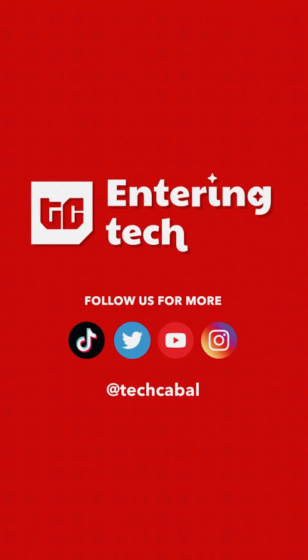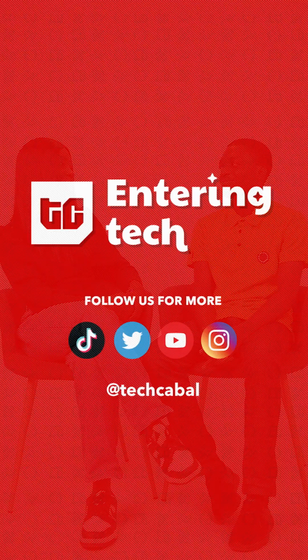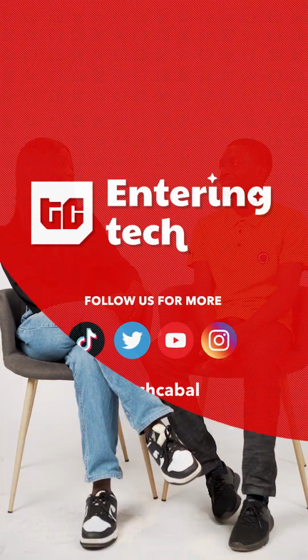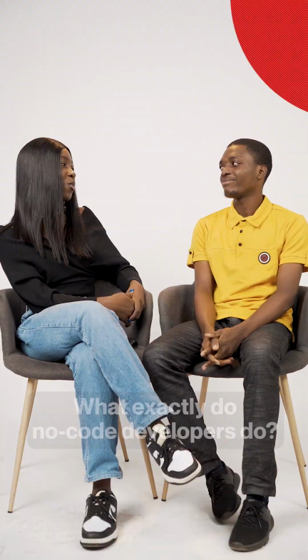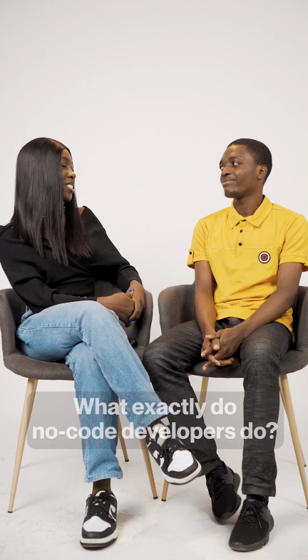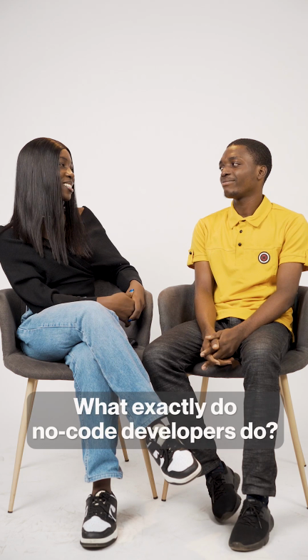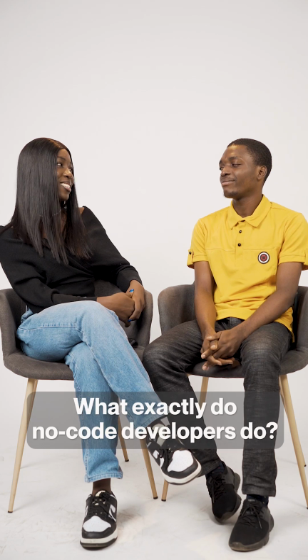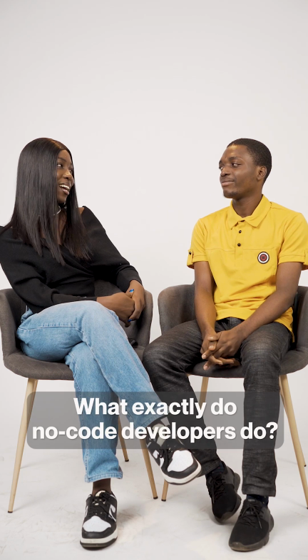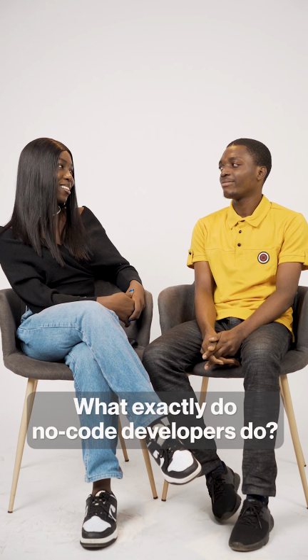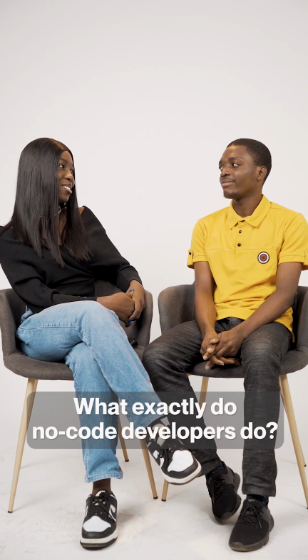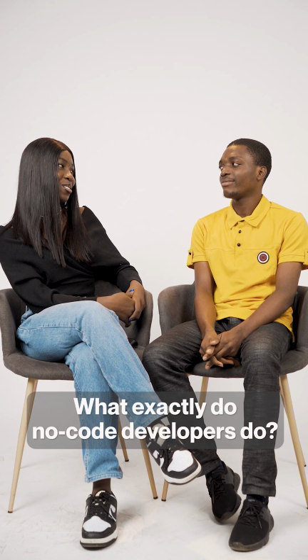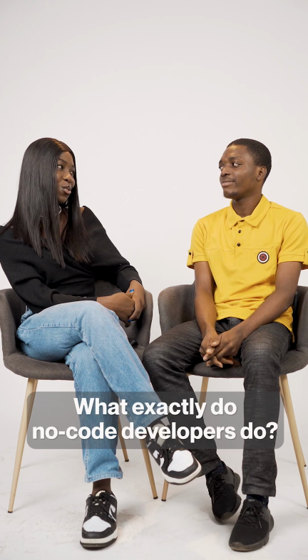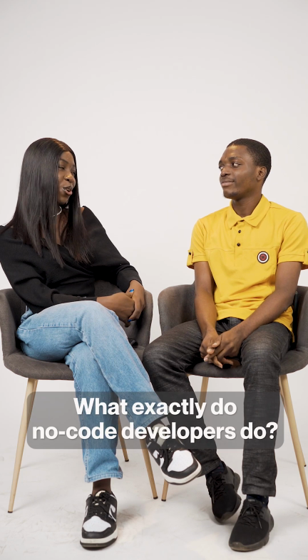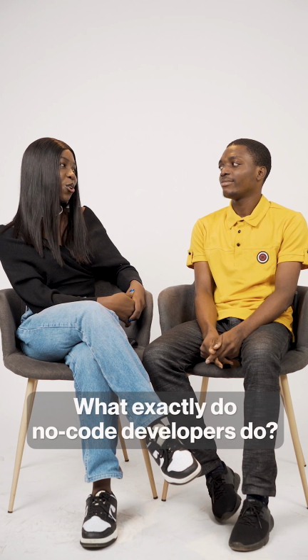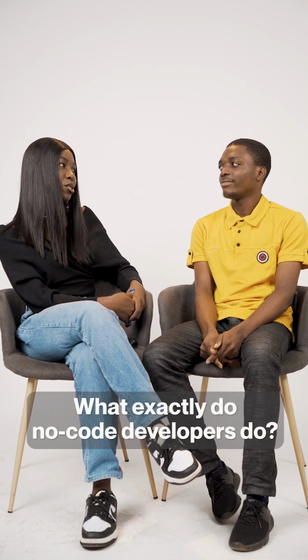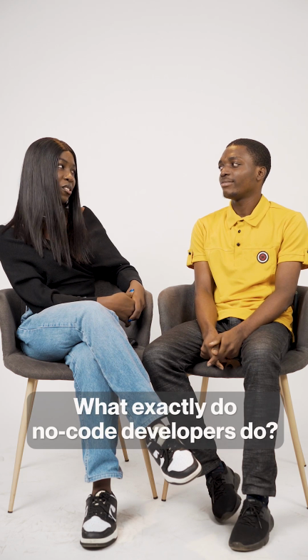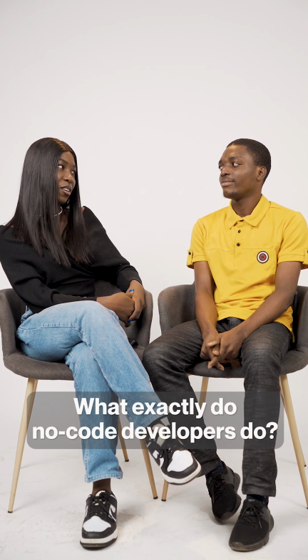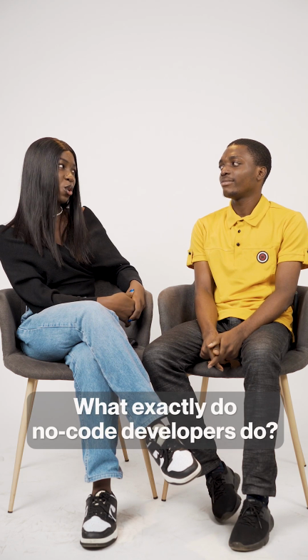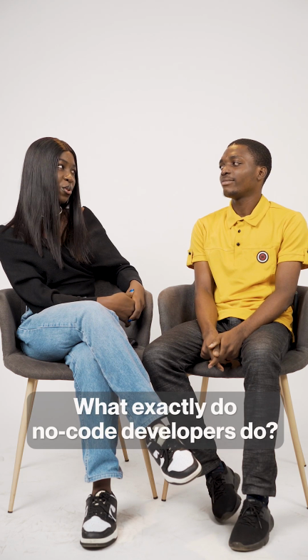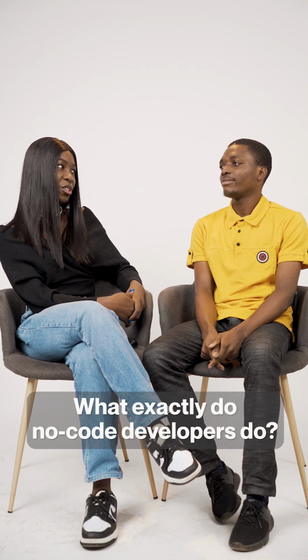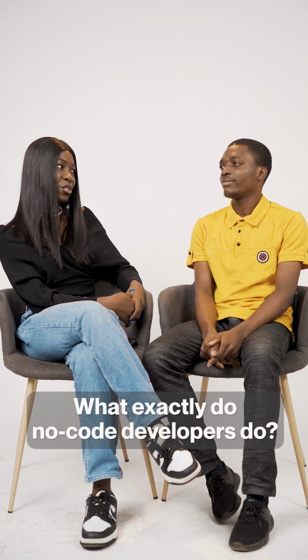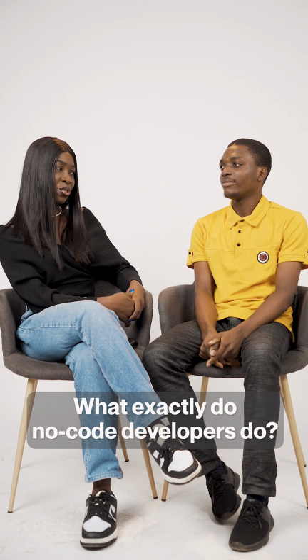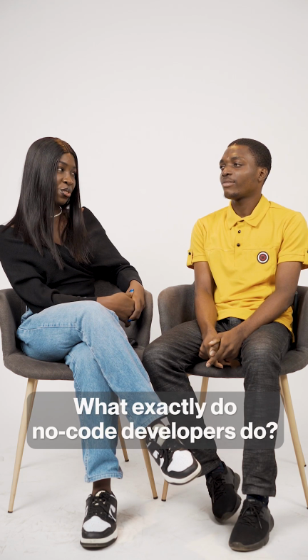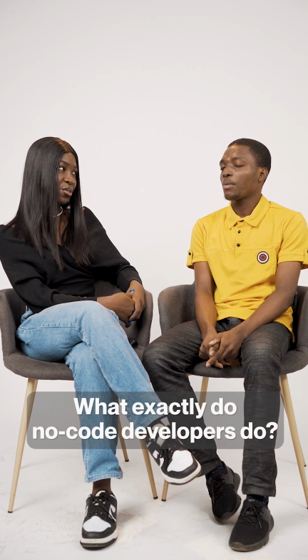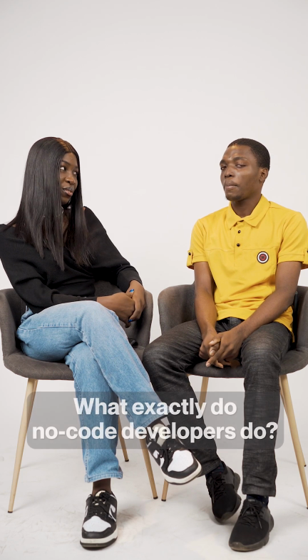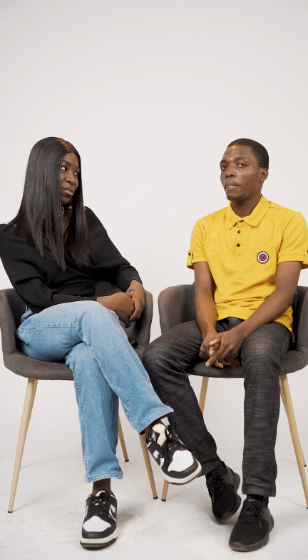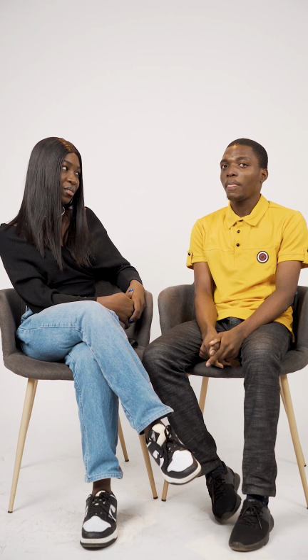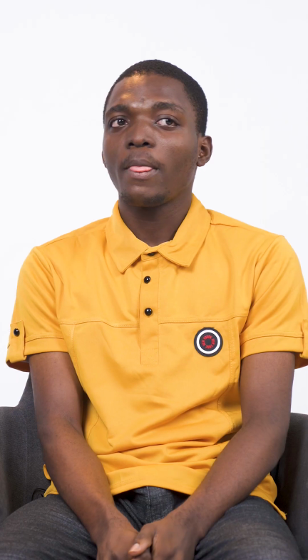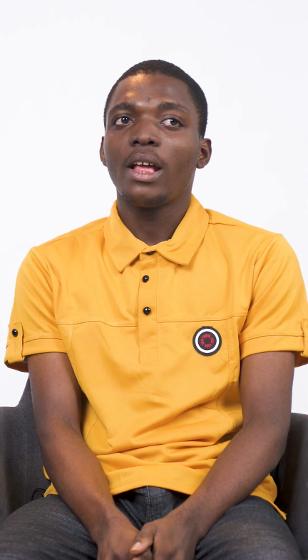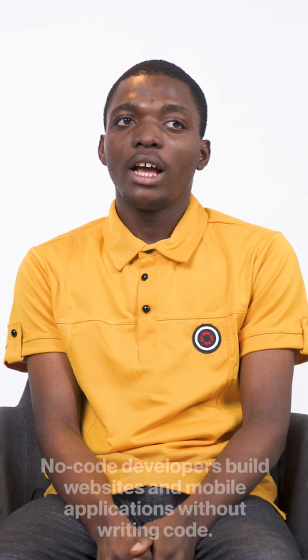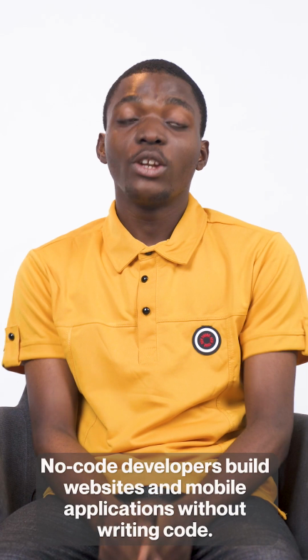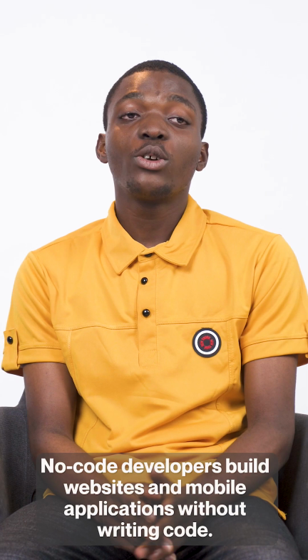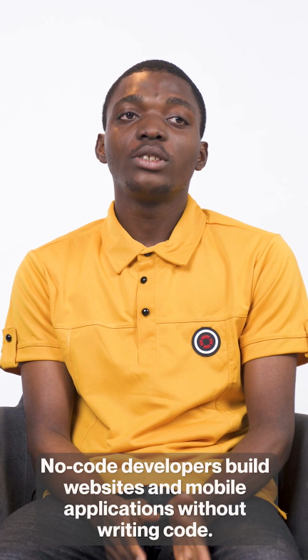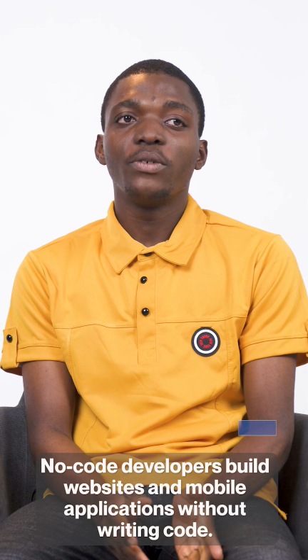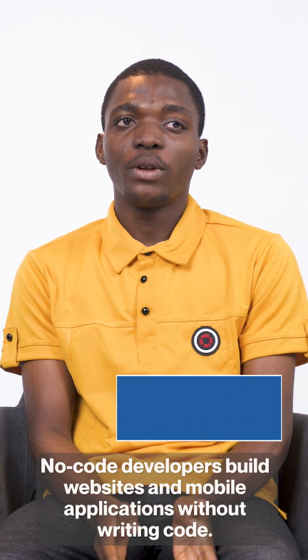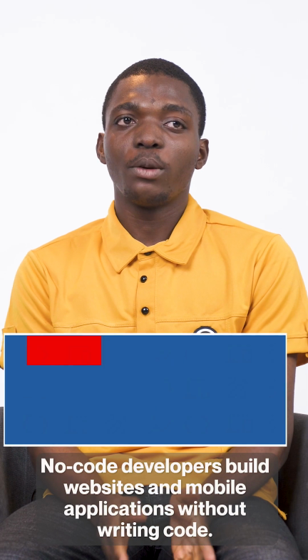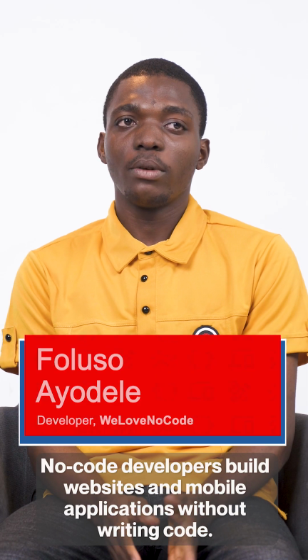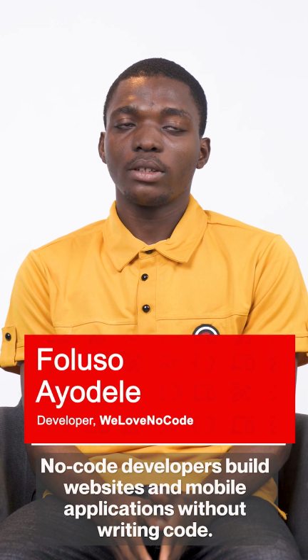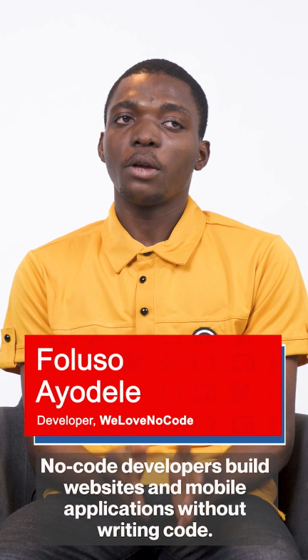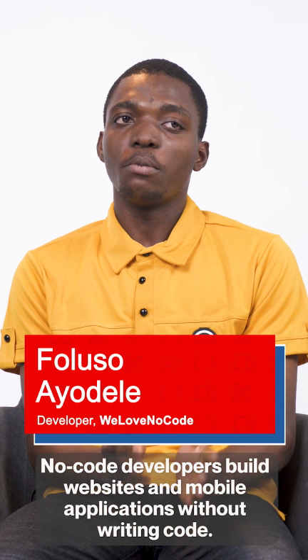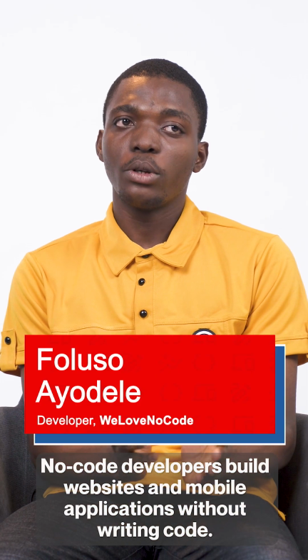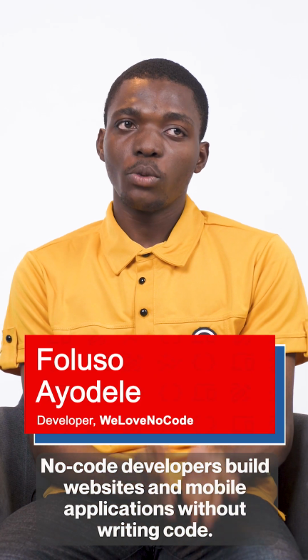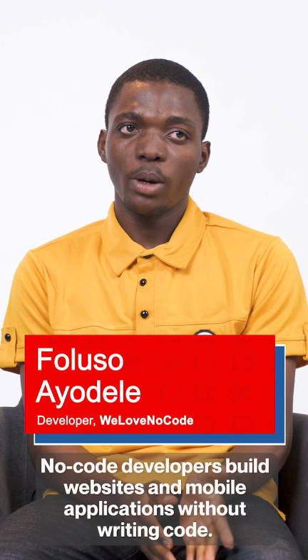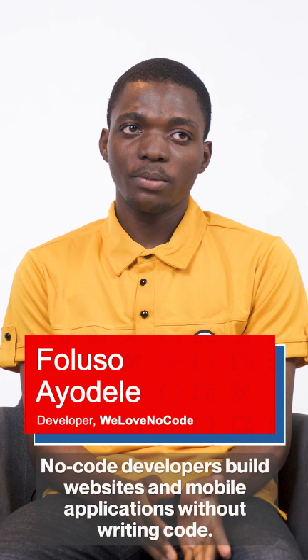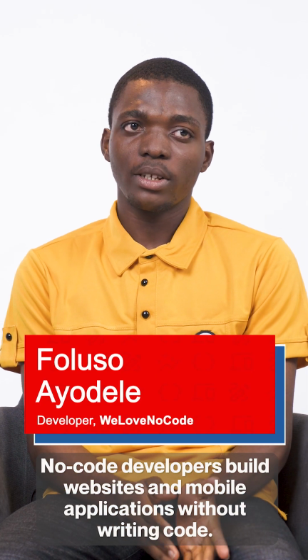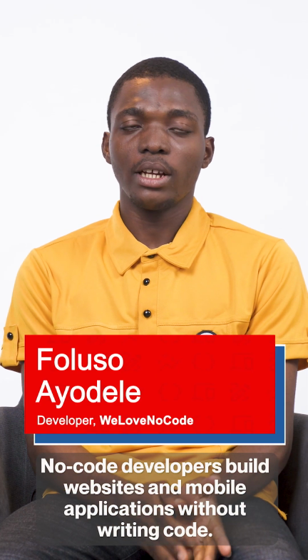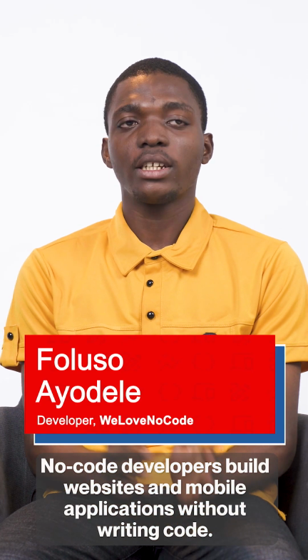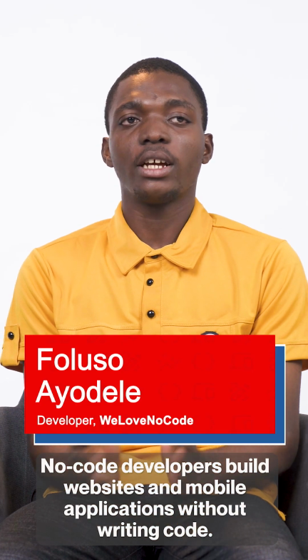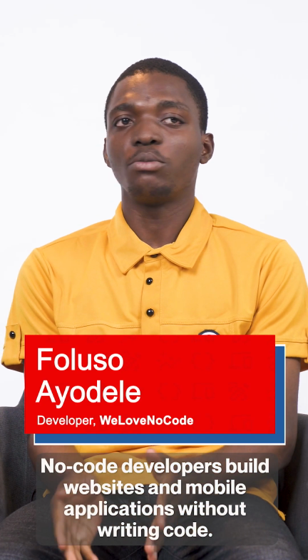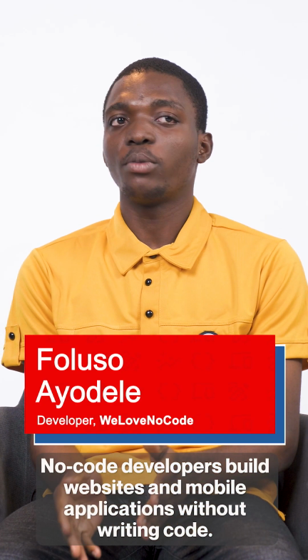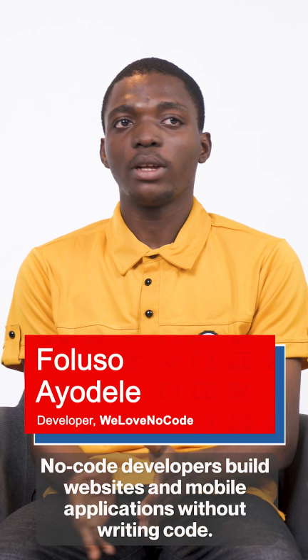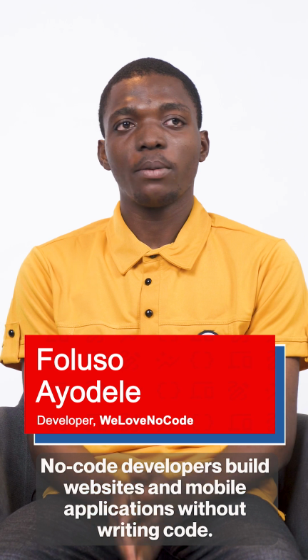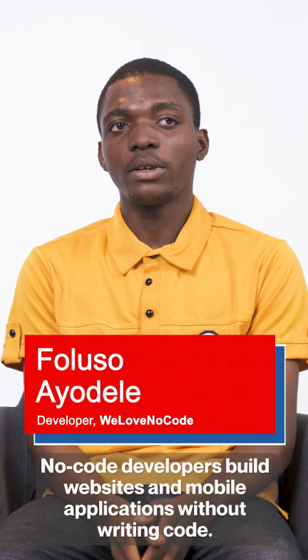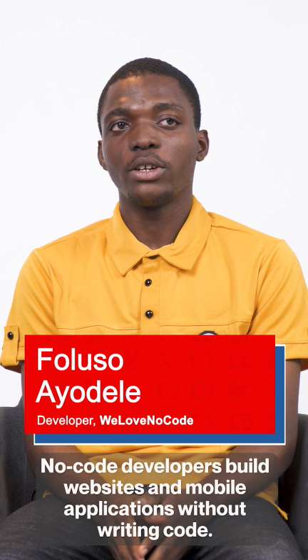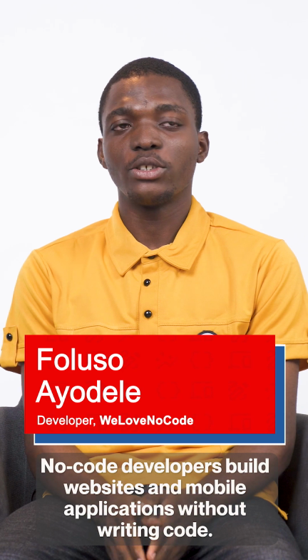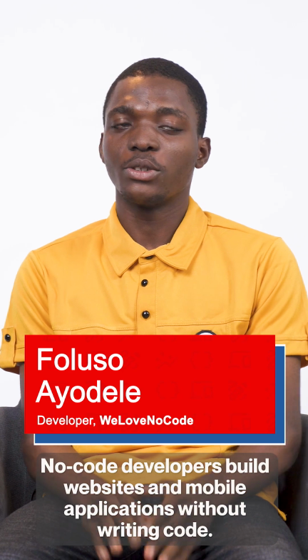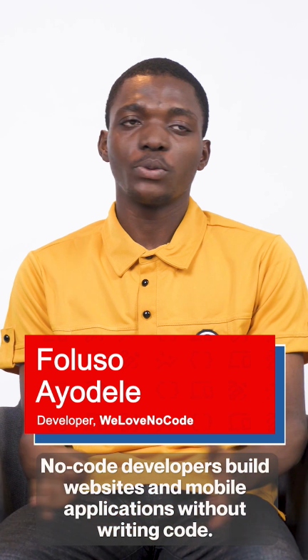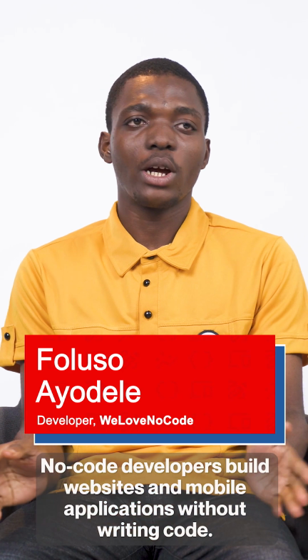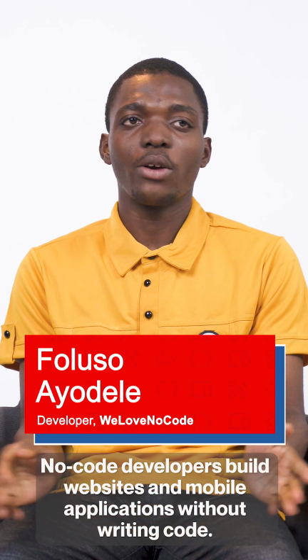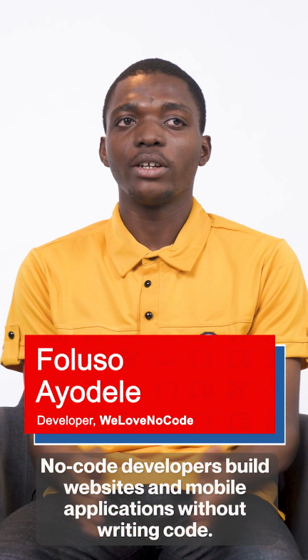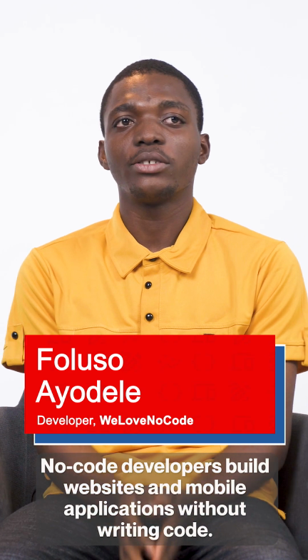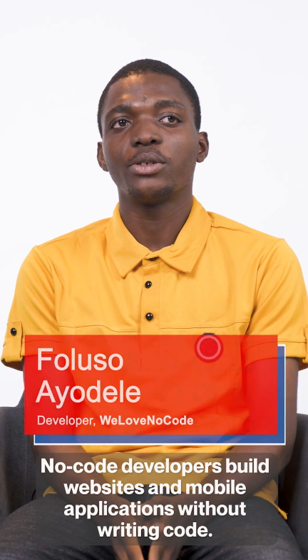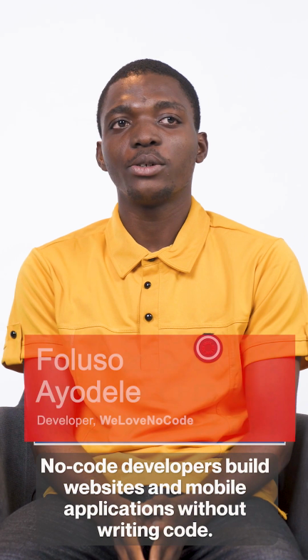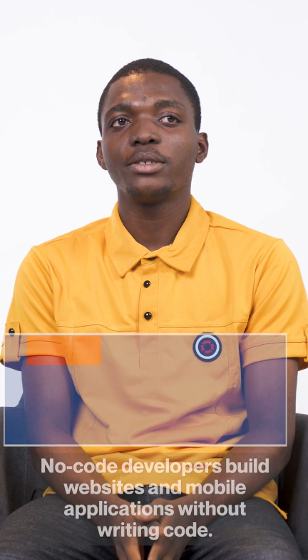What exactly do no-code developers do? No-code developers build websites and mobile applications without writing code.